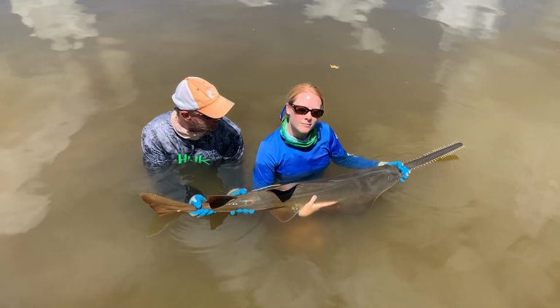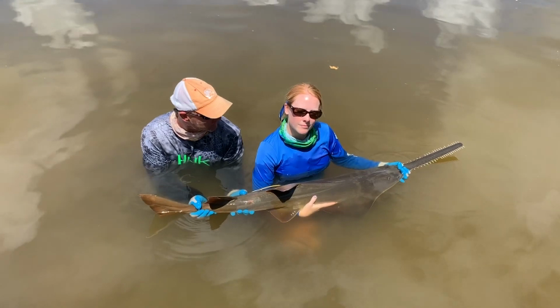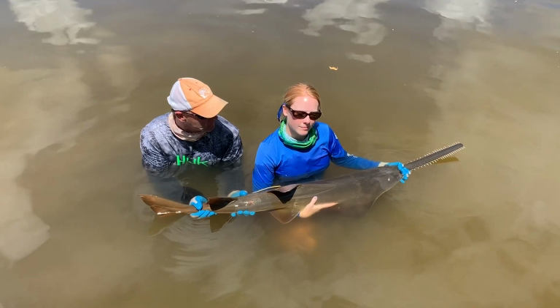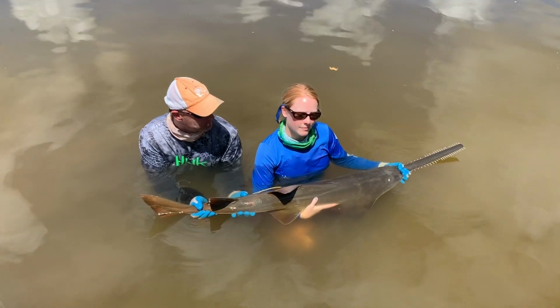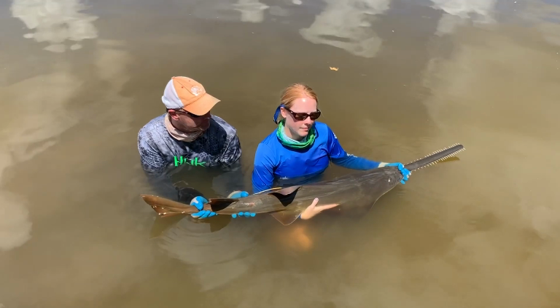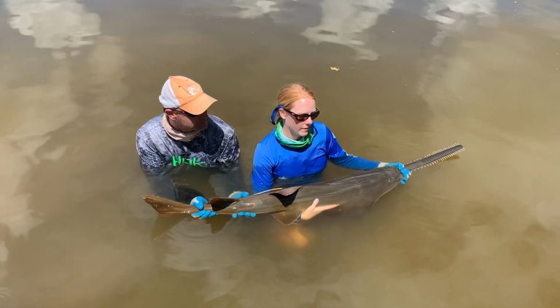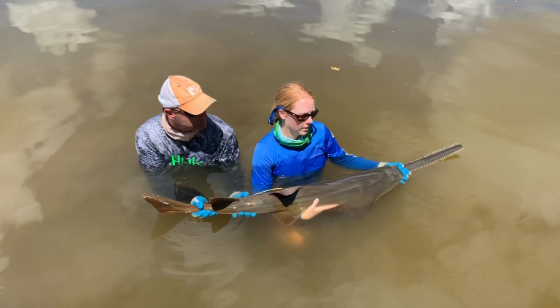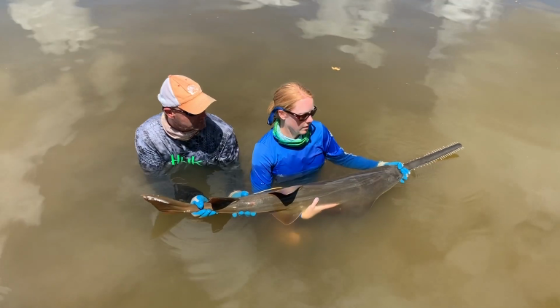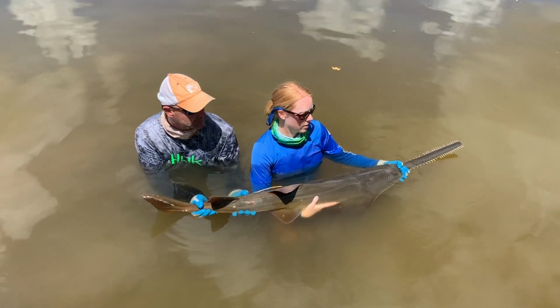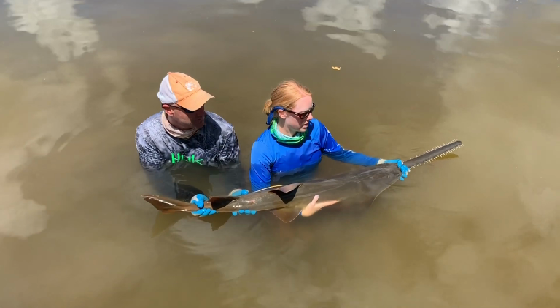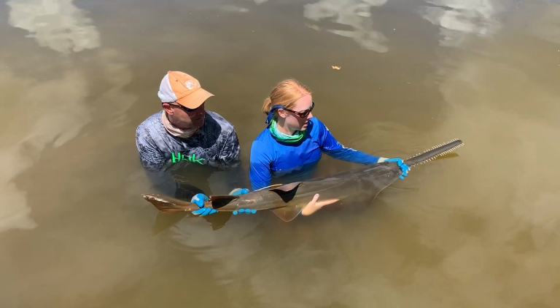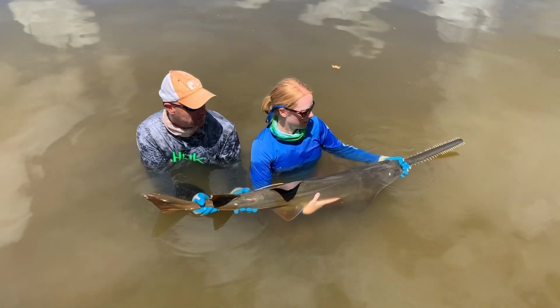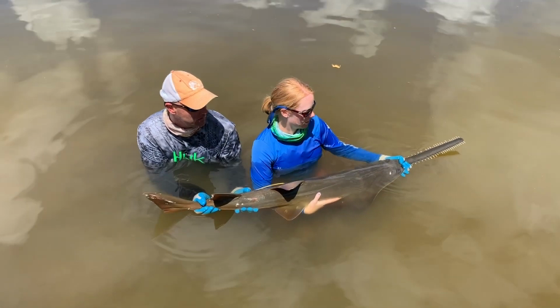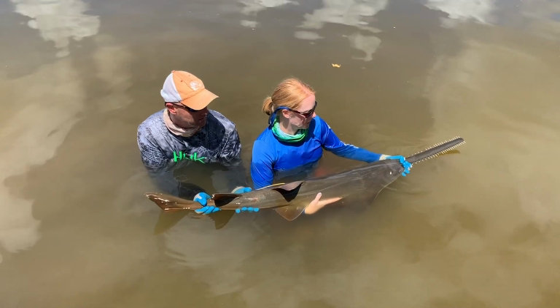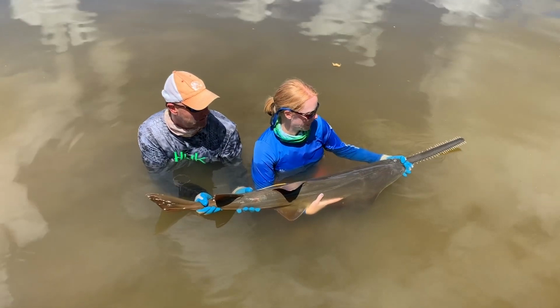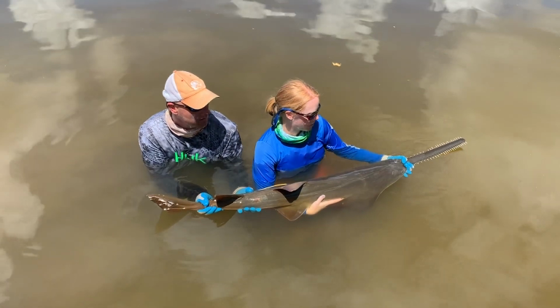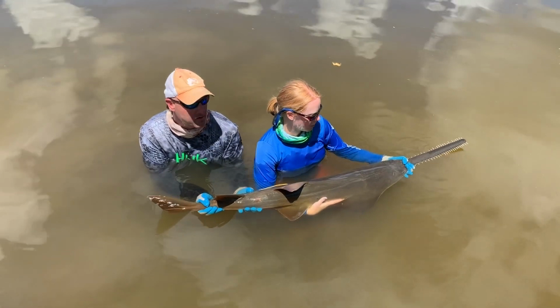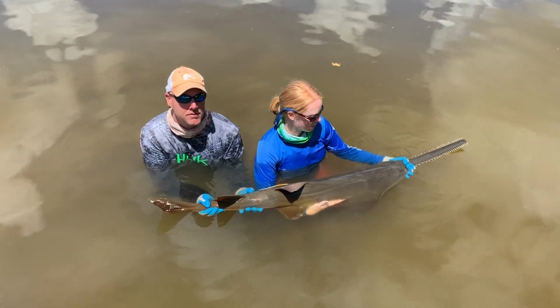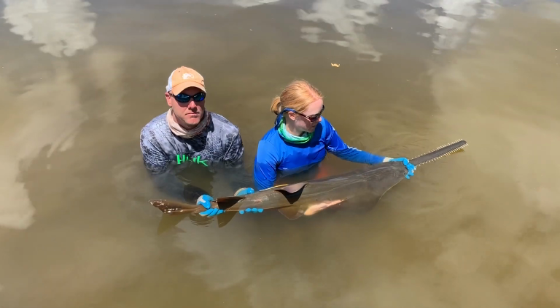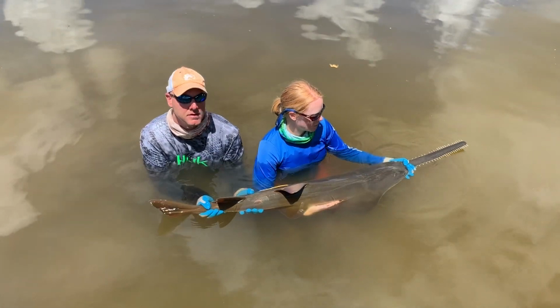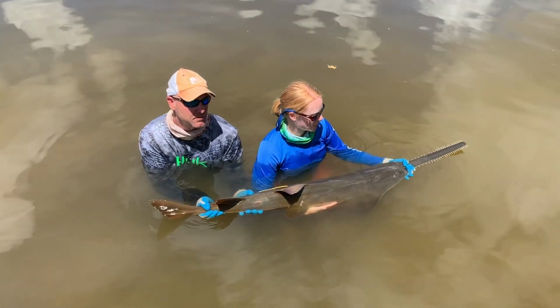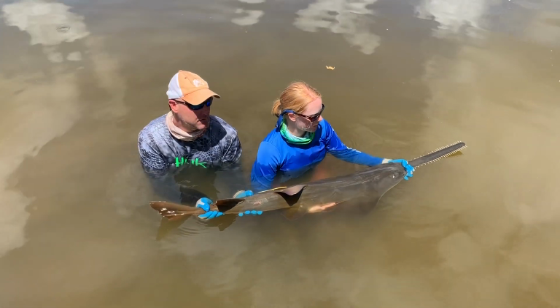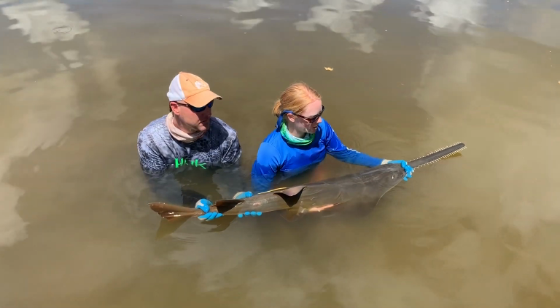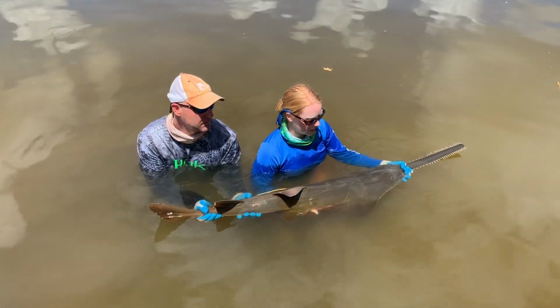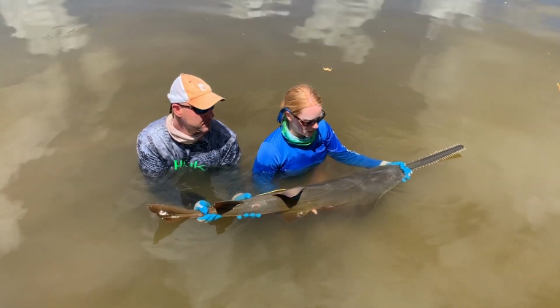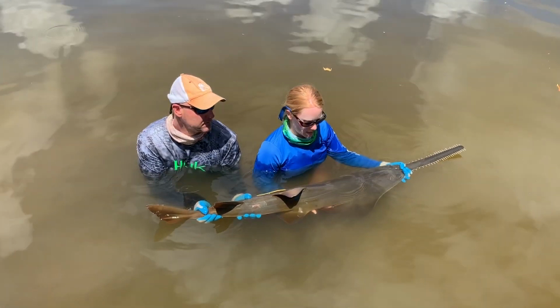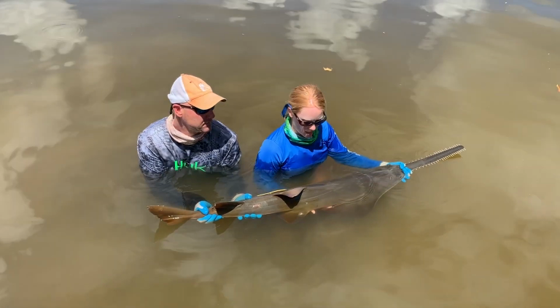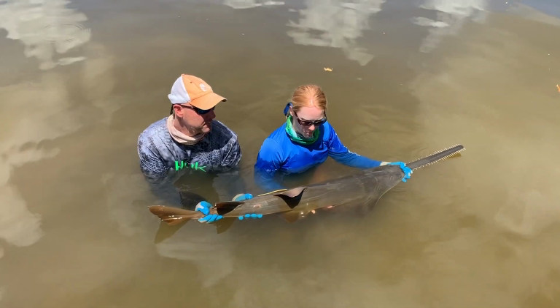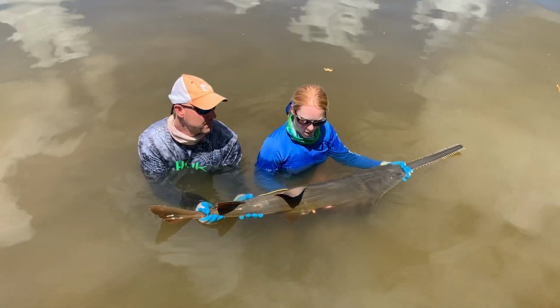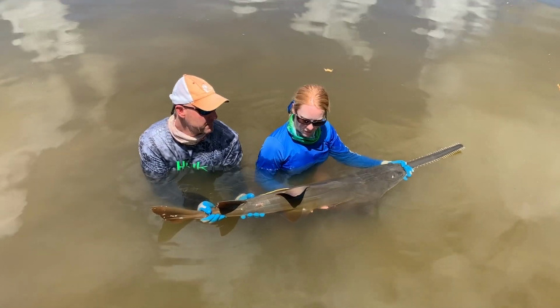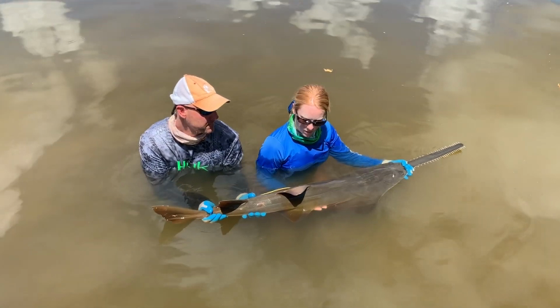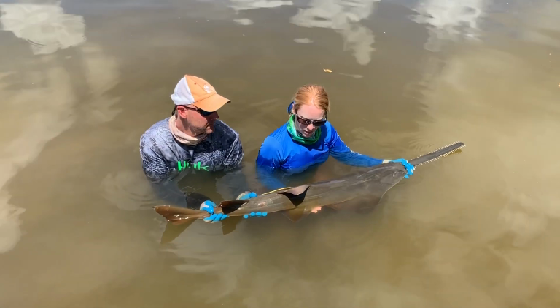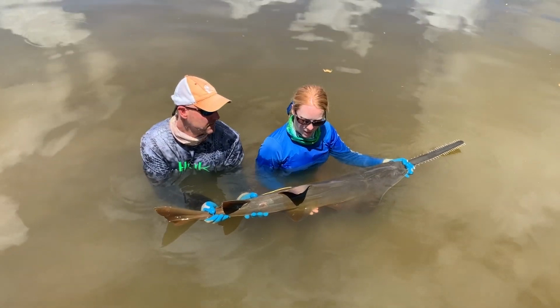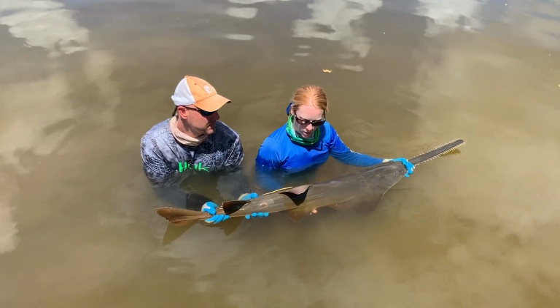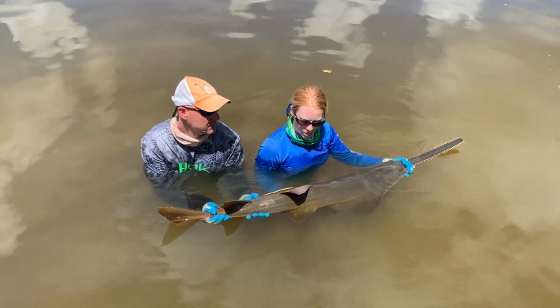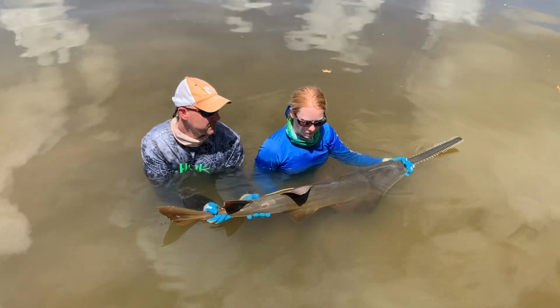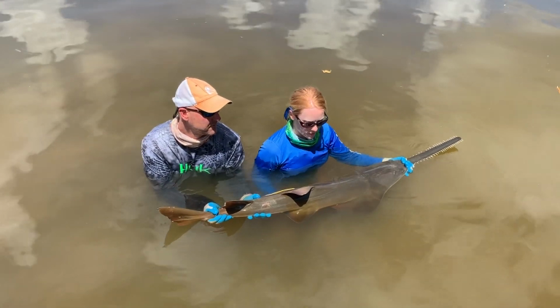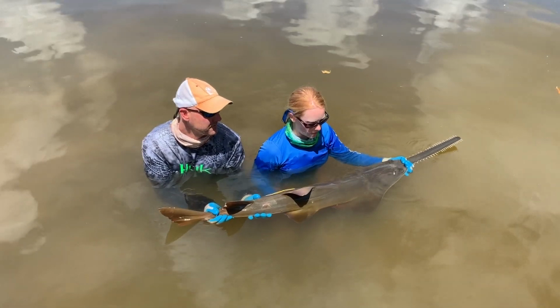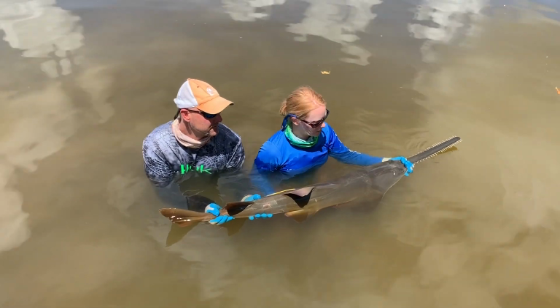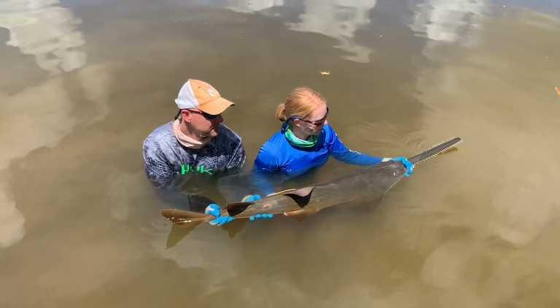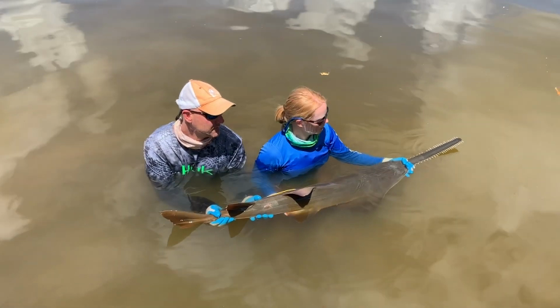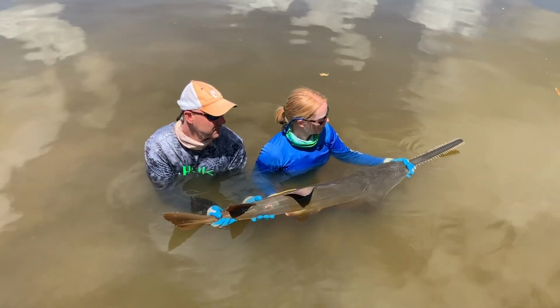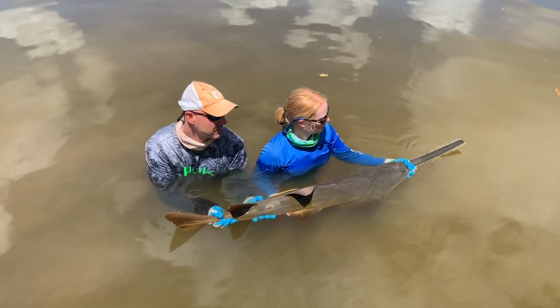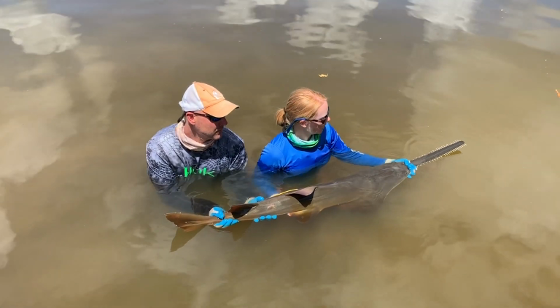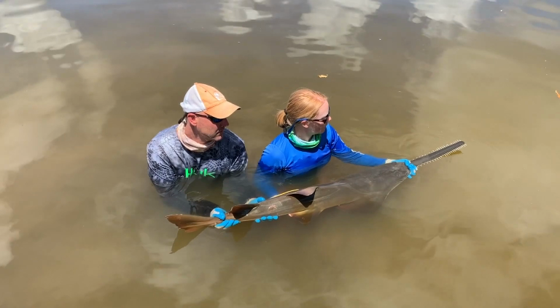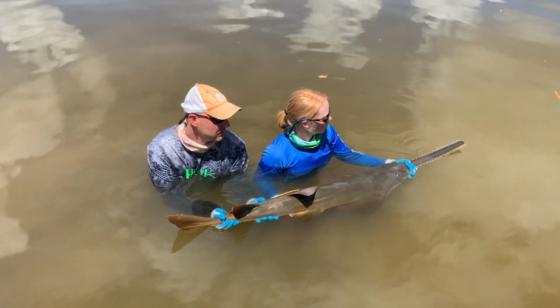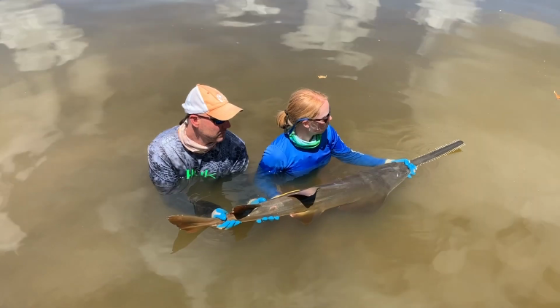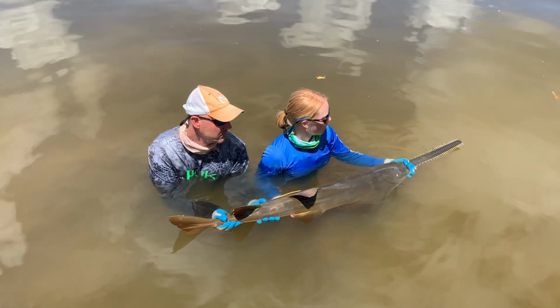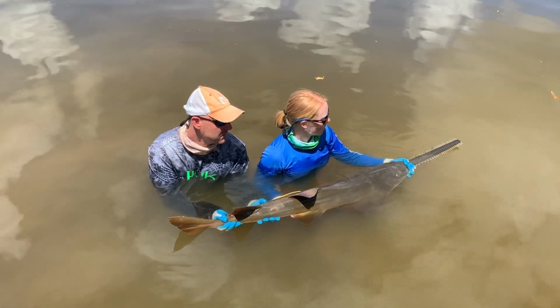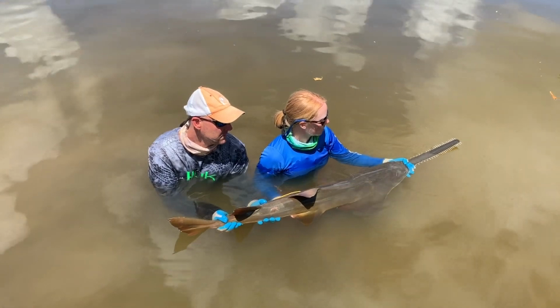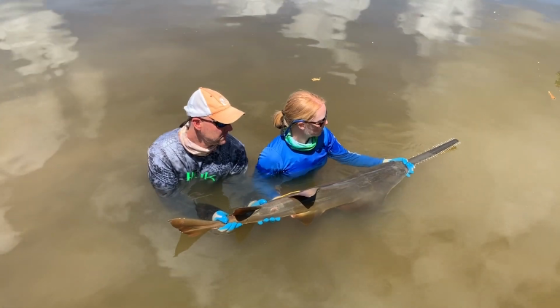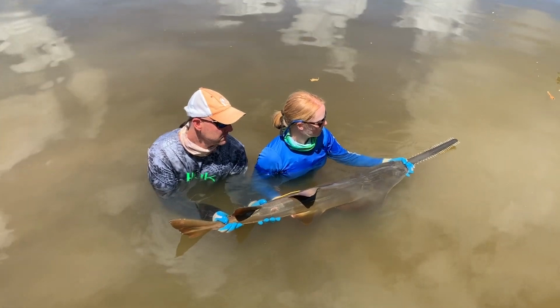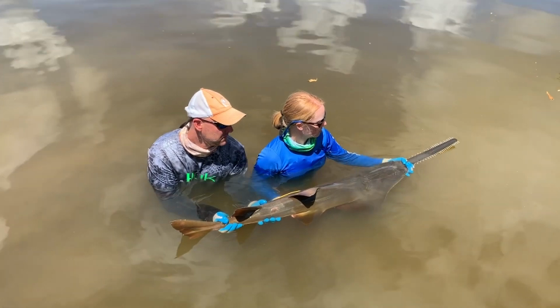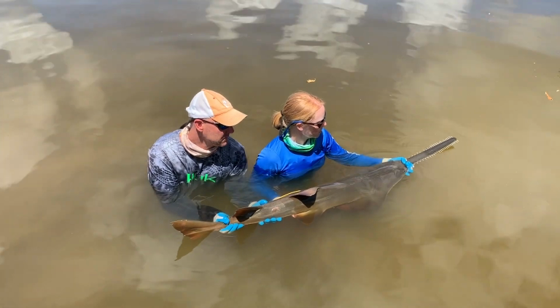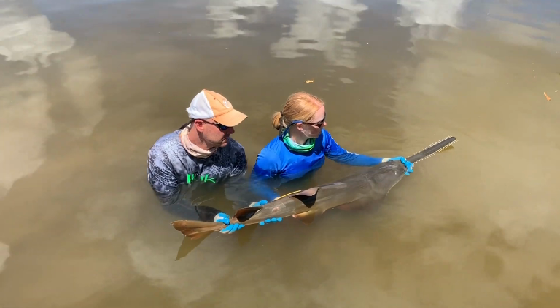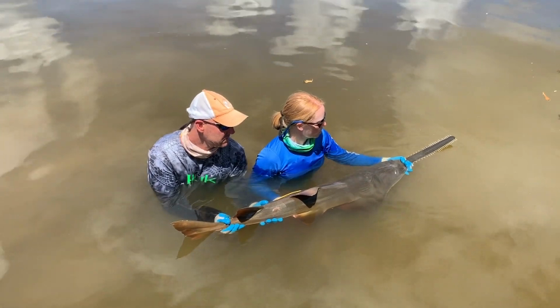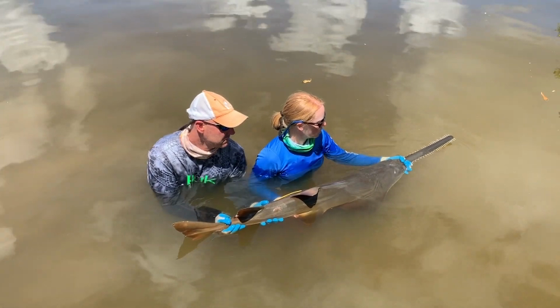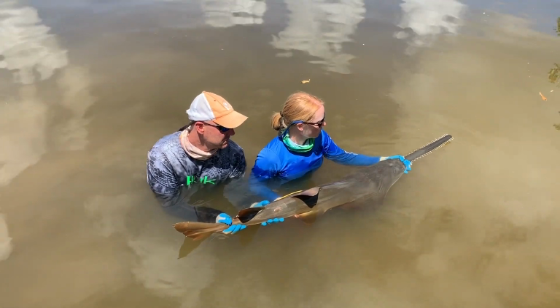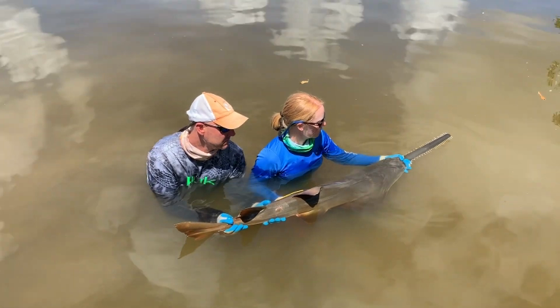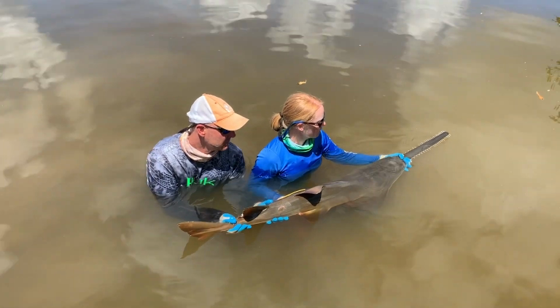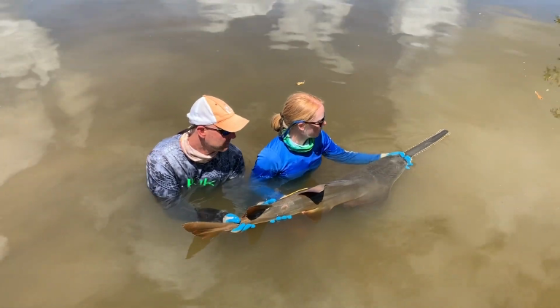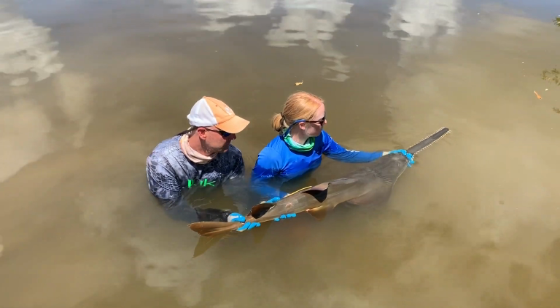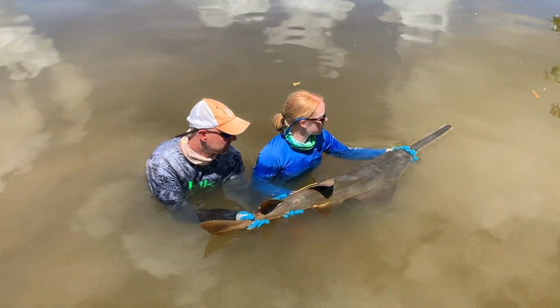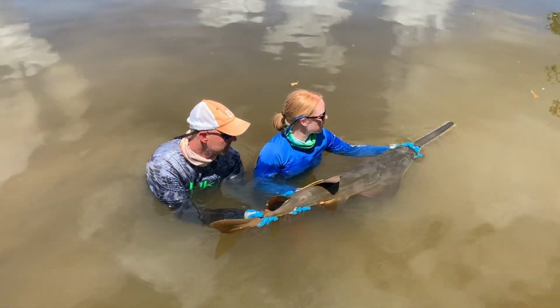All right, on the count of three, we're going to send him off into the mangroves. One, two, three.